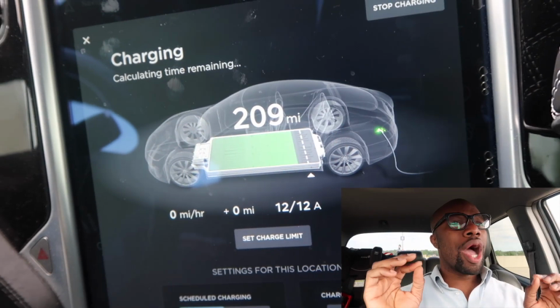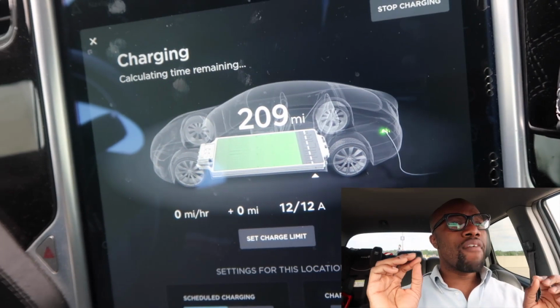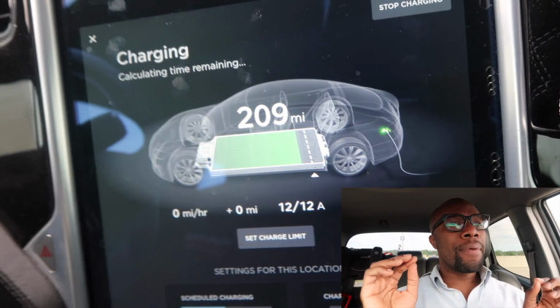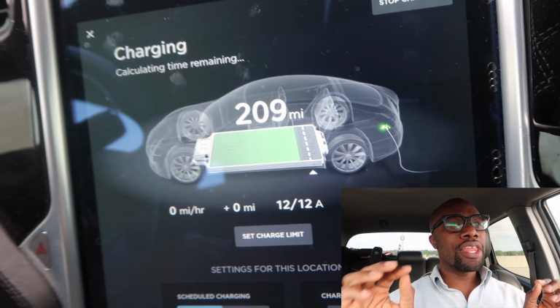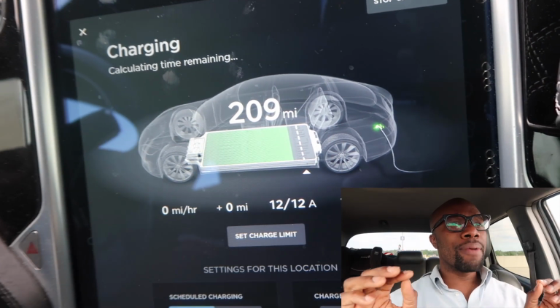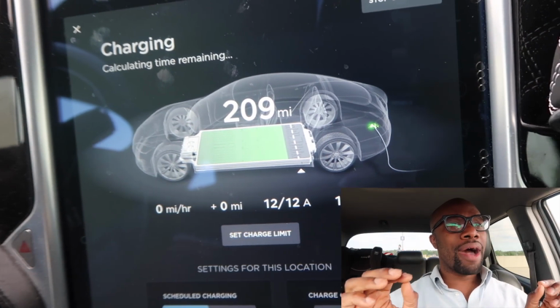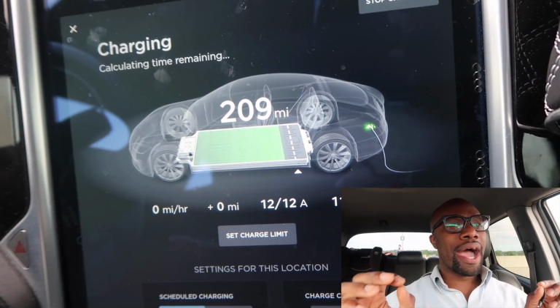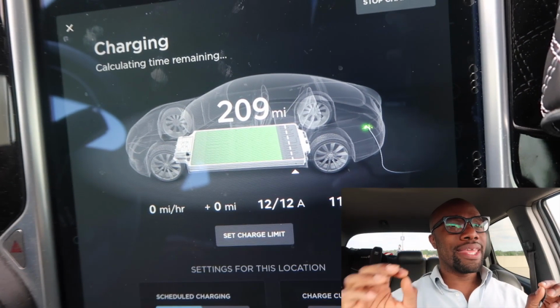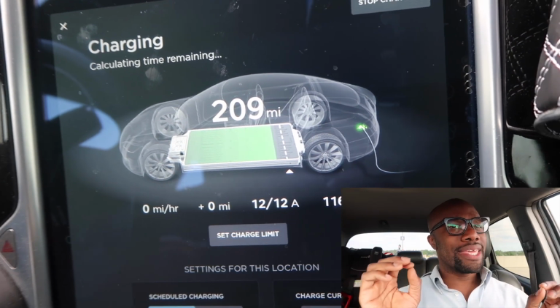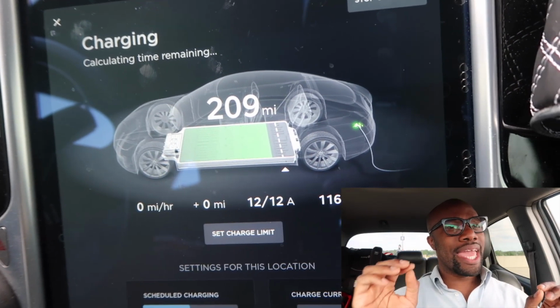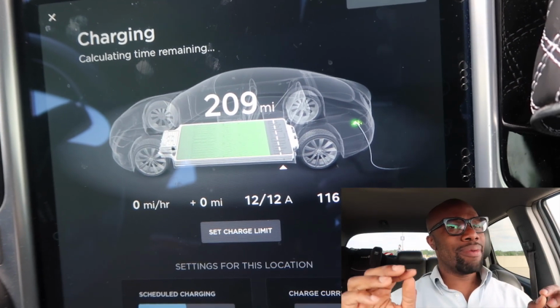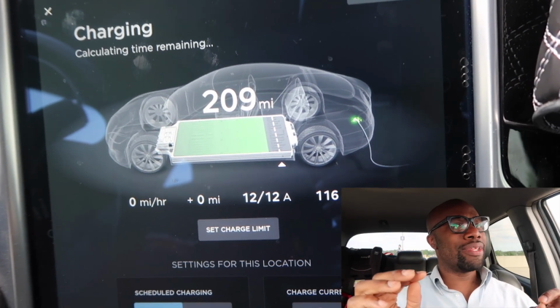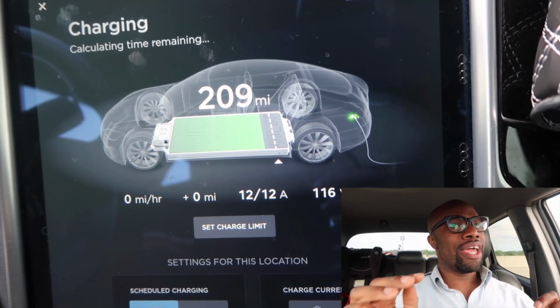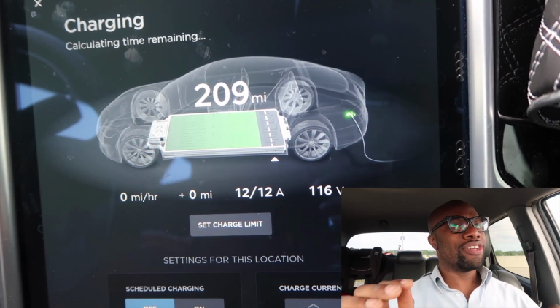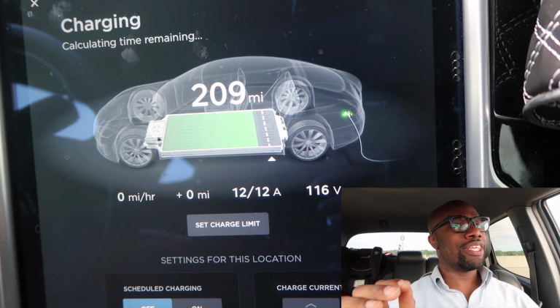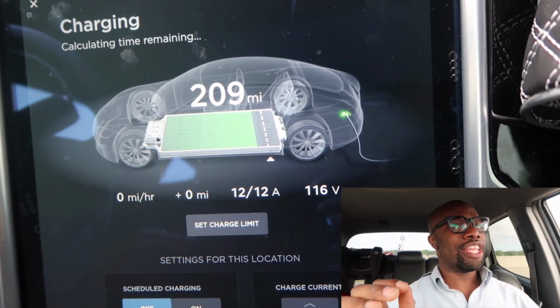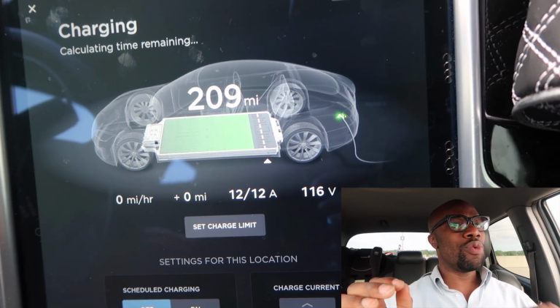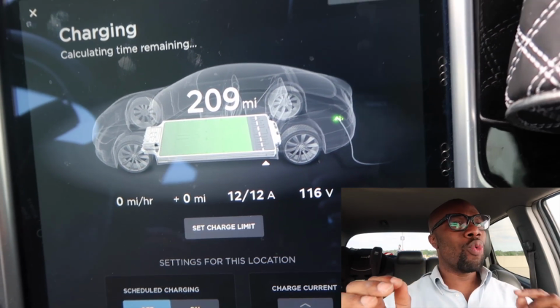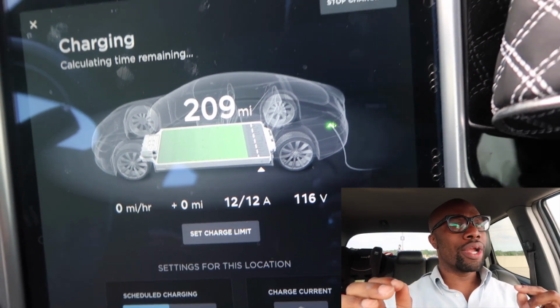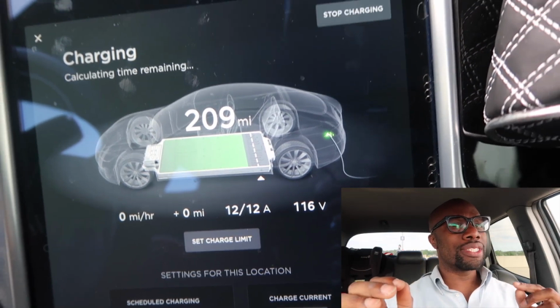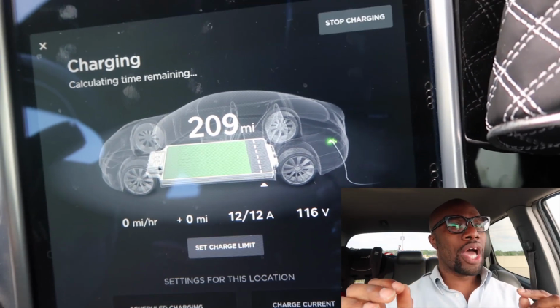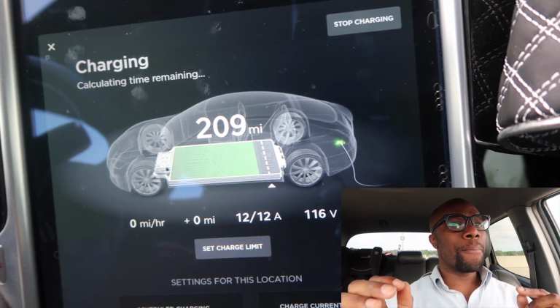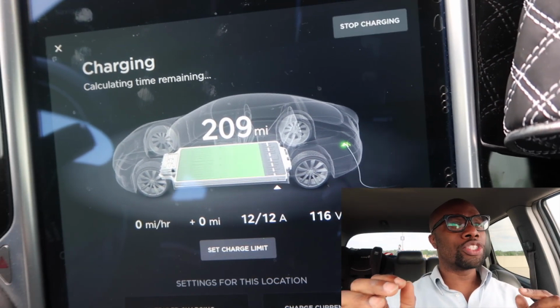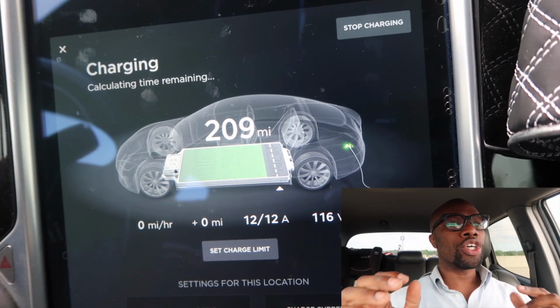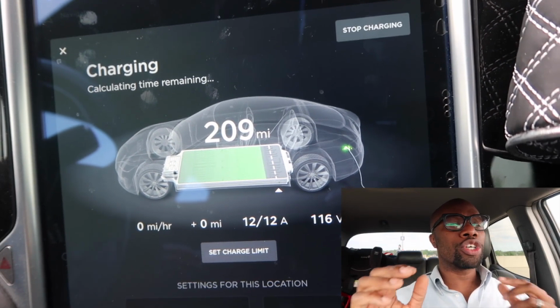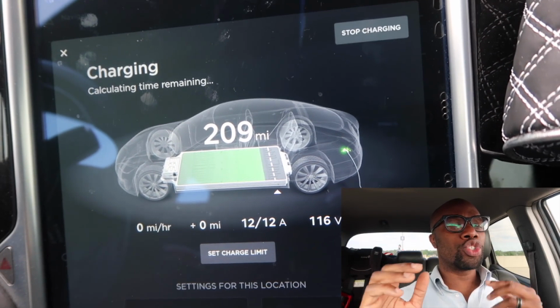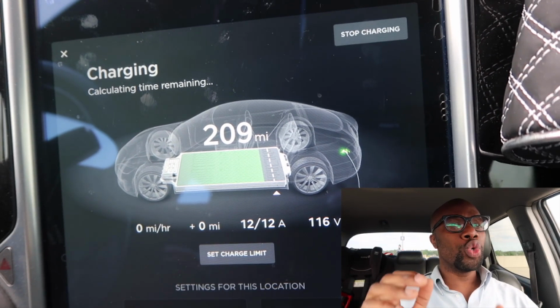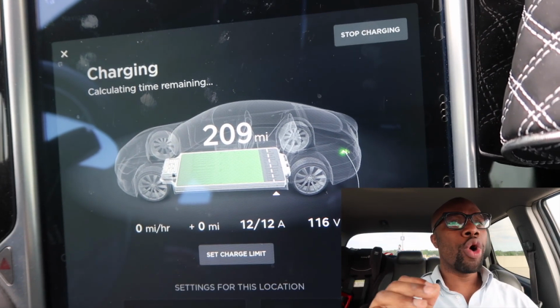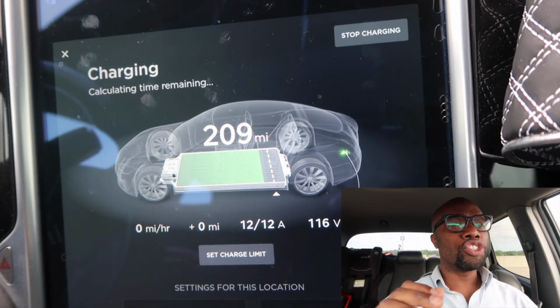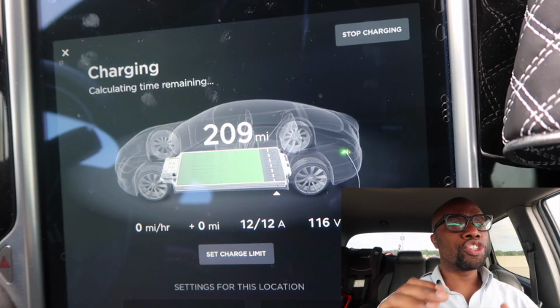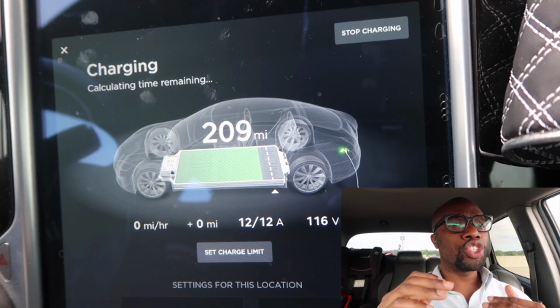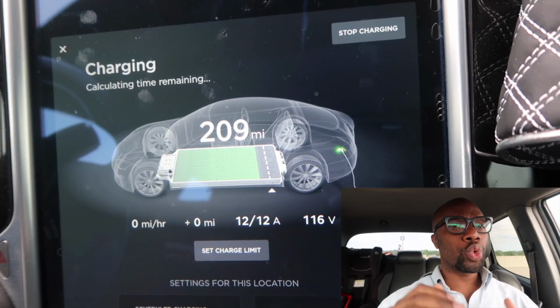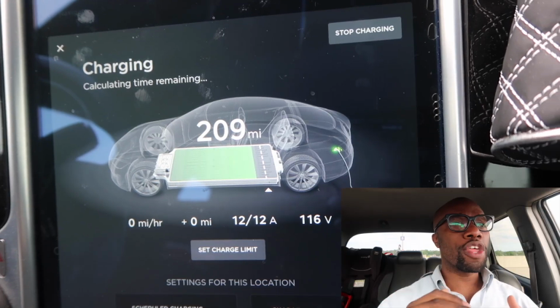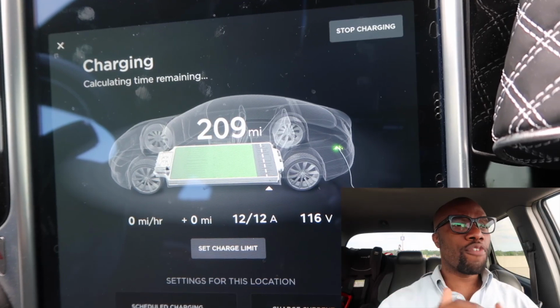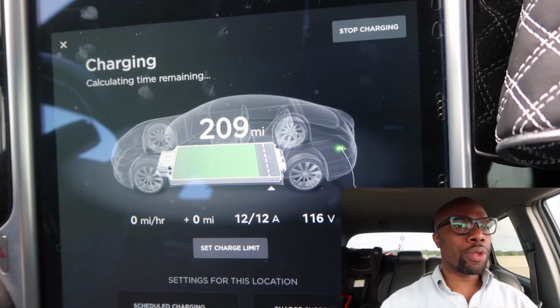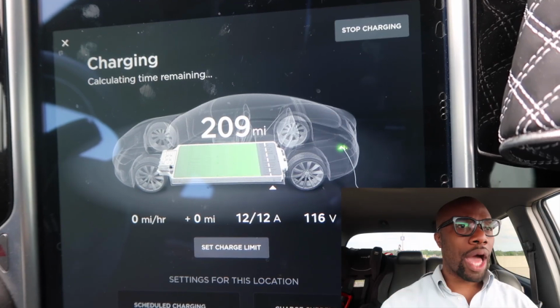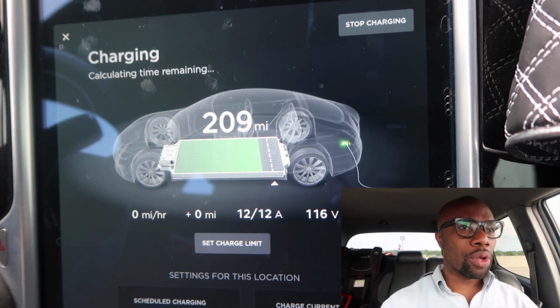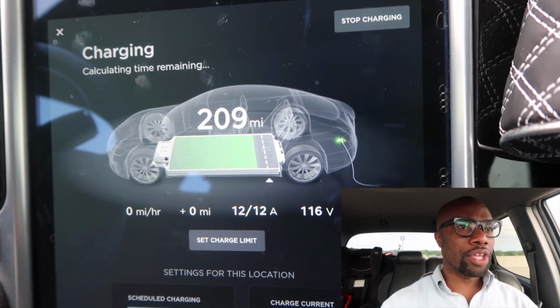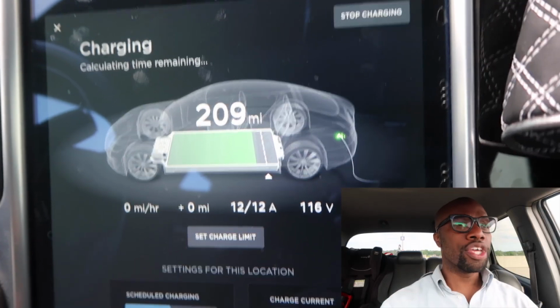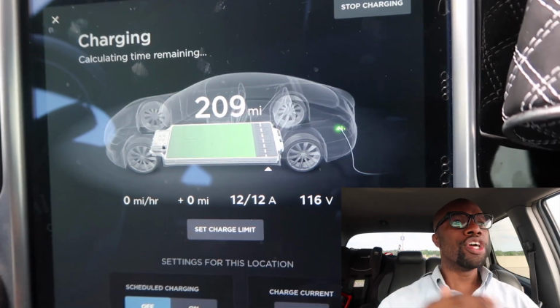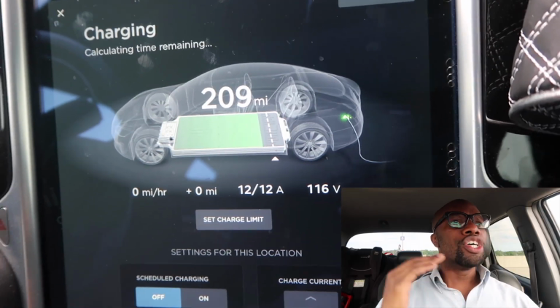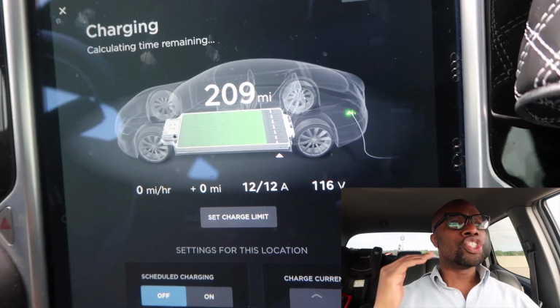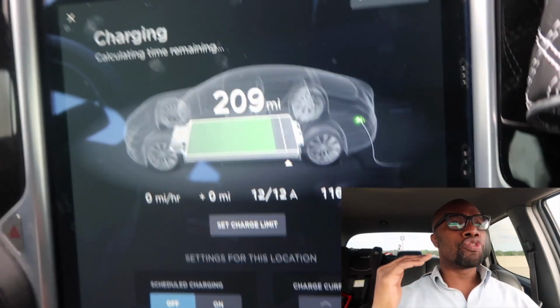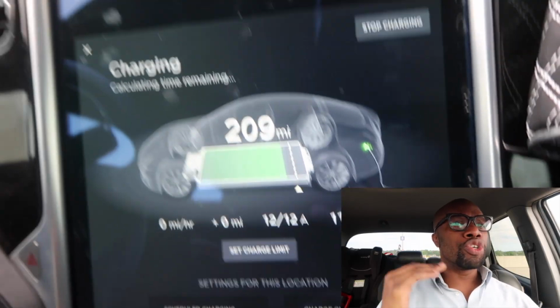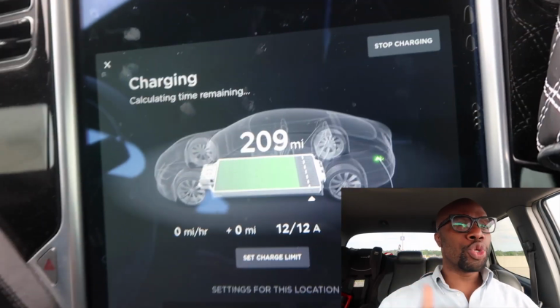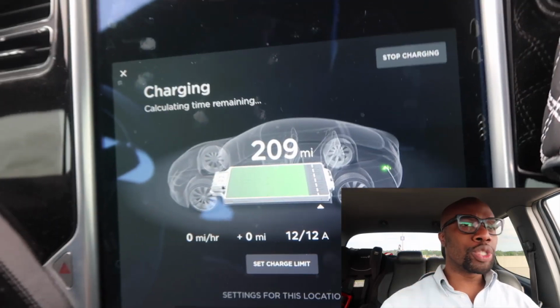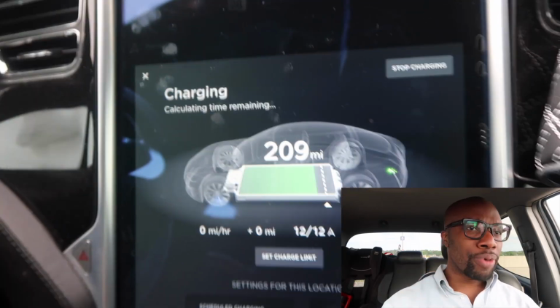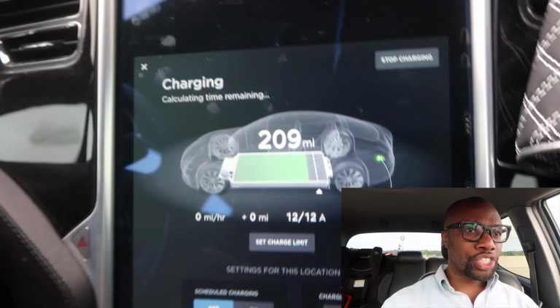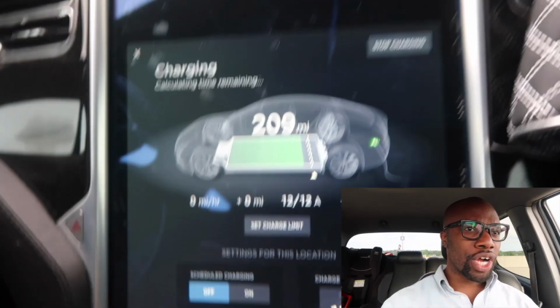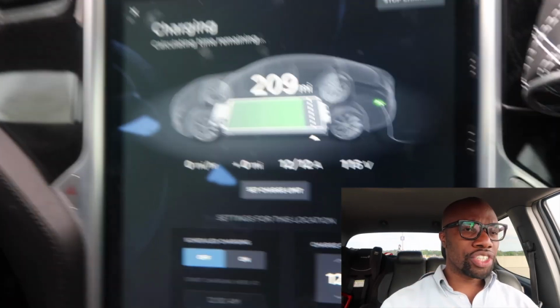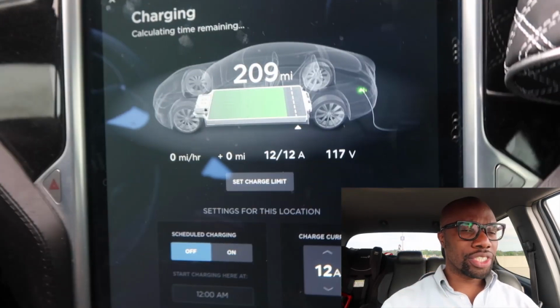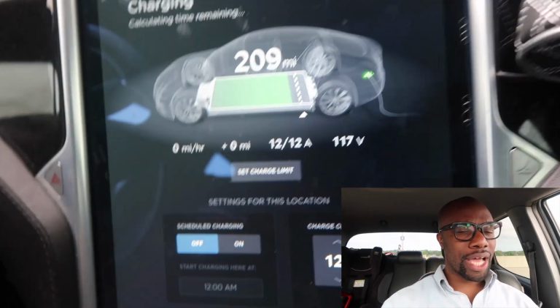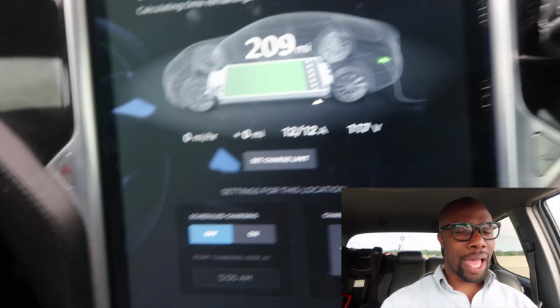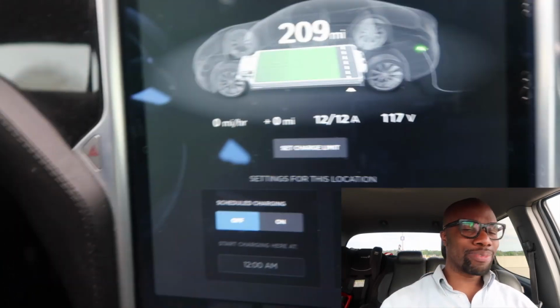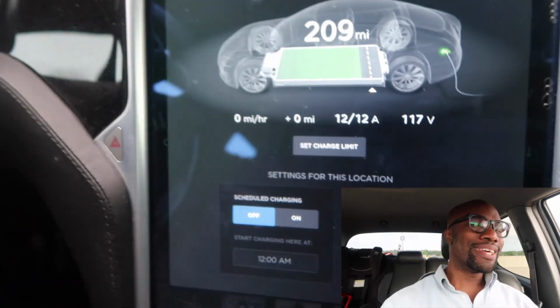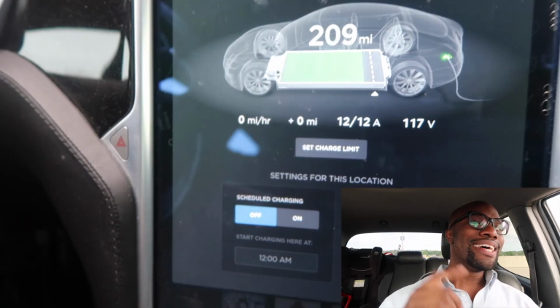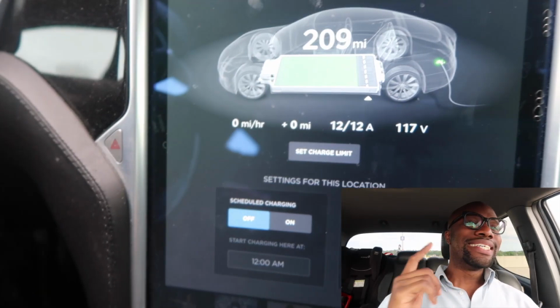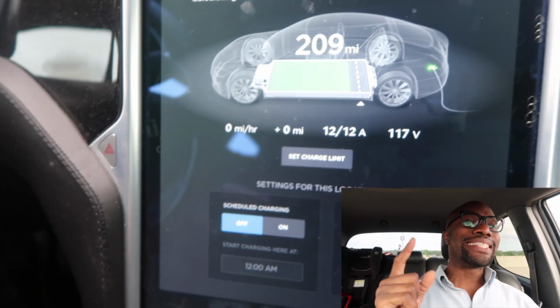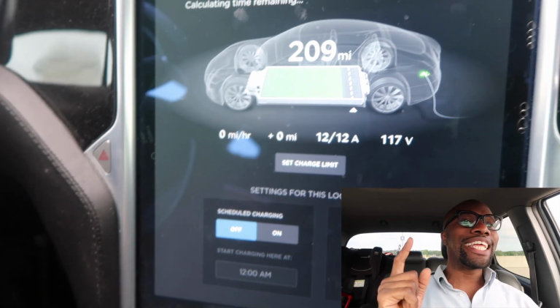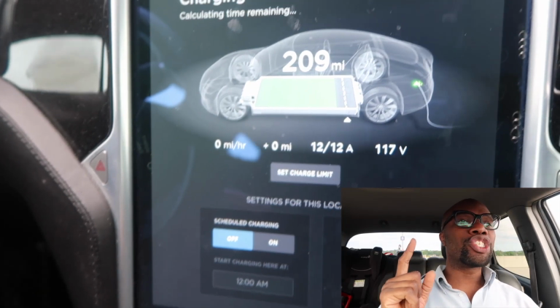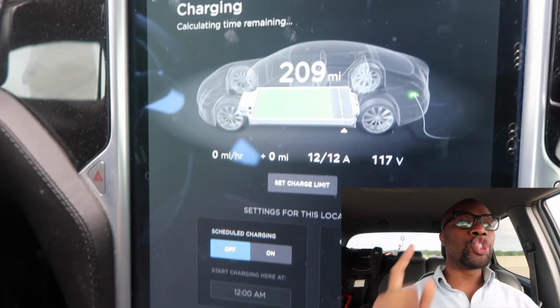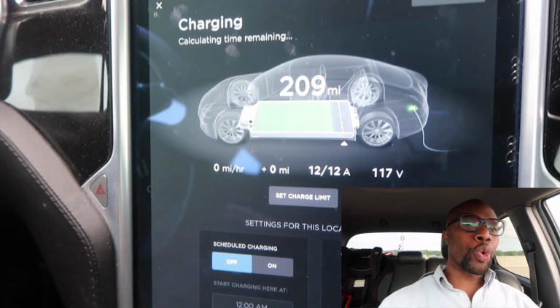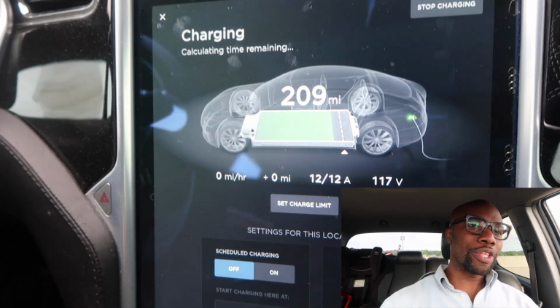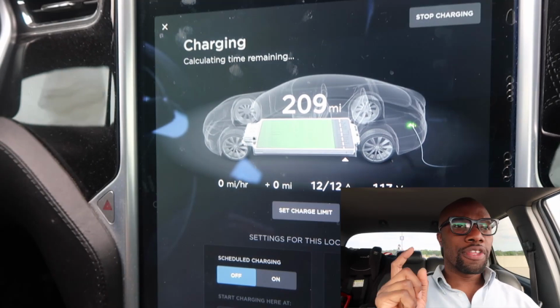So I have a buddy of mine — he came today and said he wanted to help install a 220-volt outlet to reduce my charging times. So let's do it.